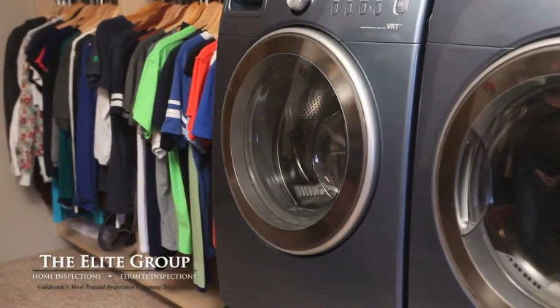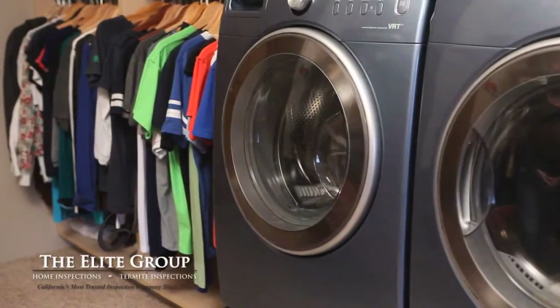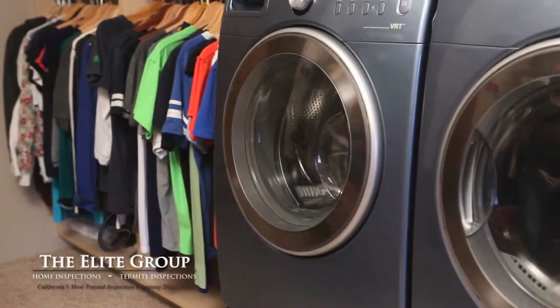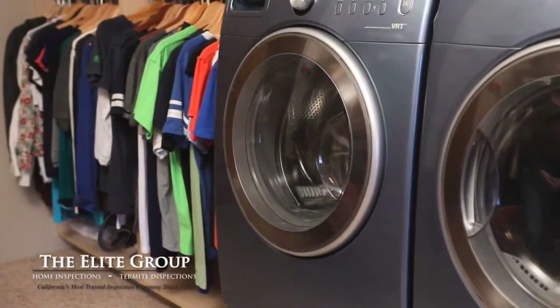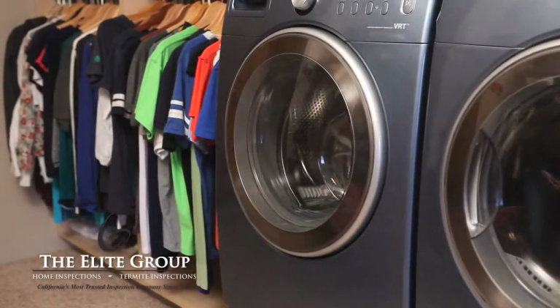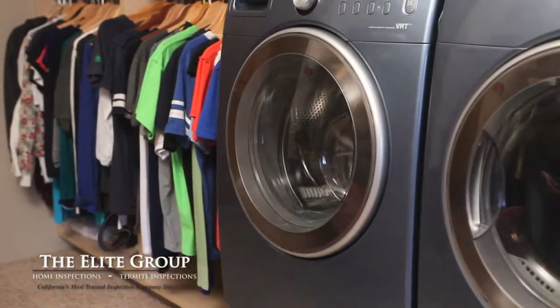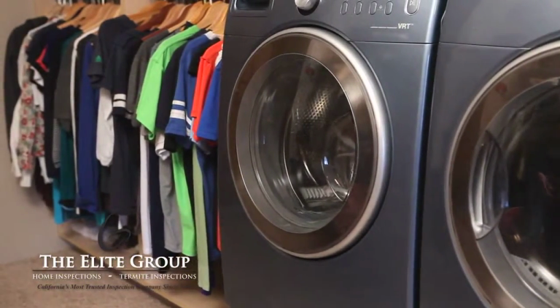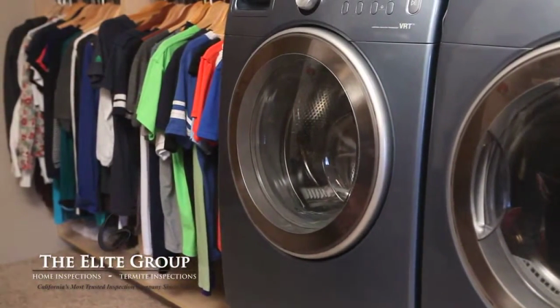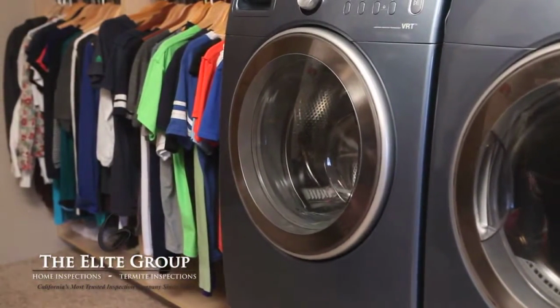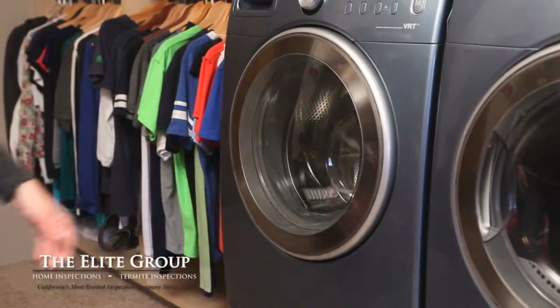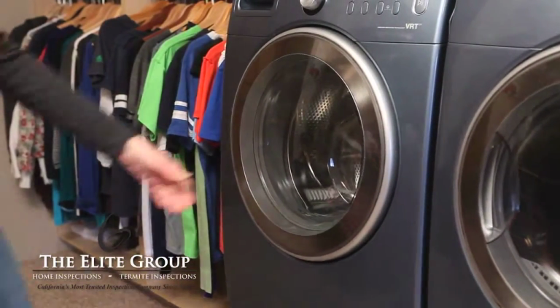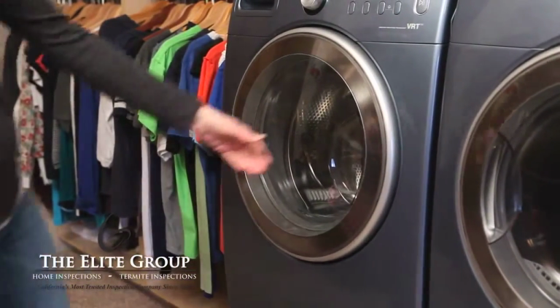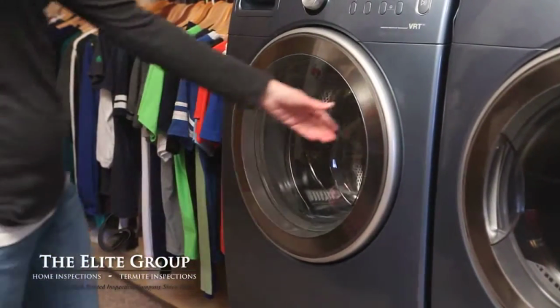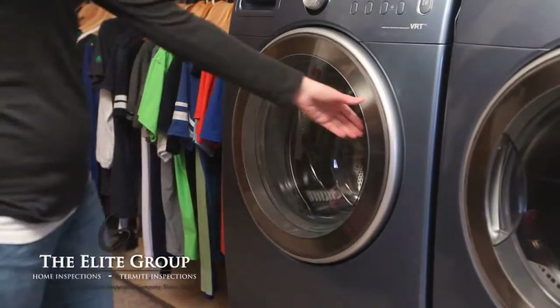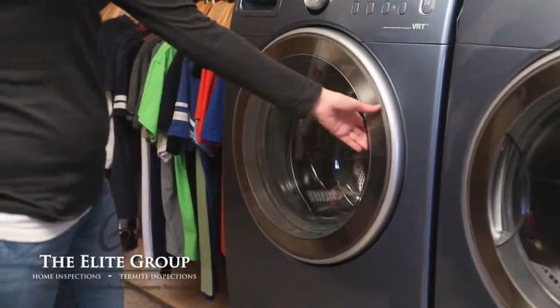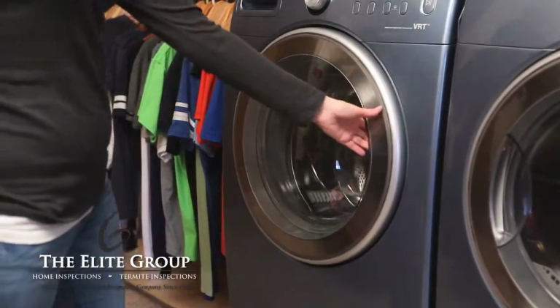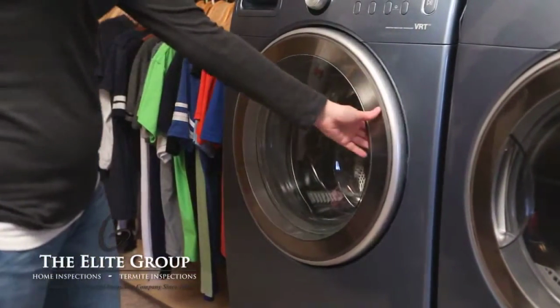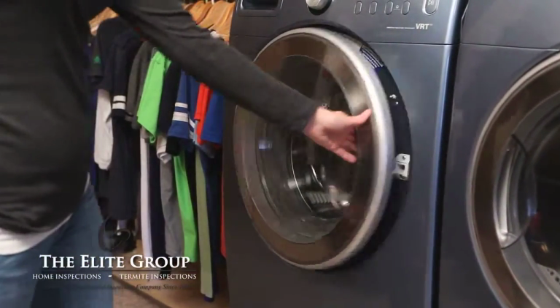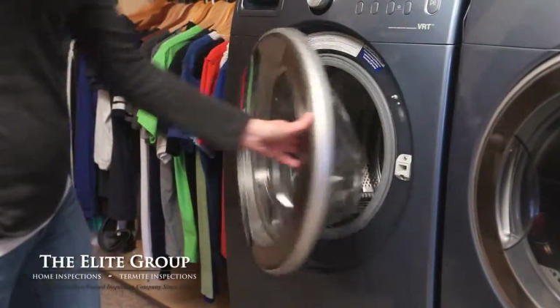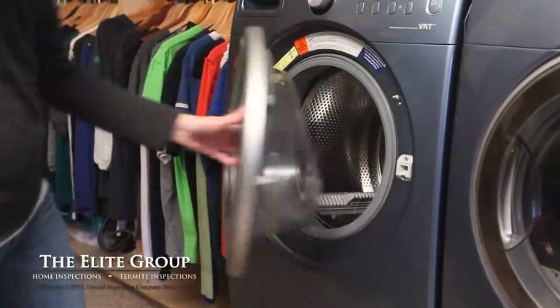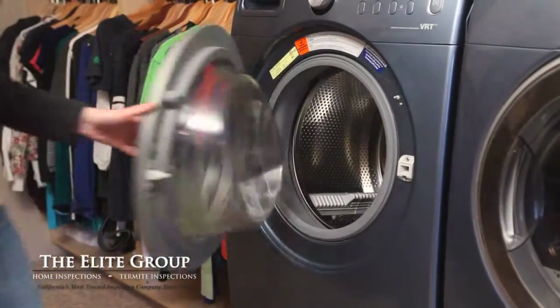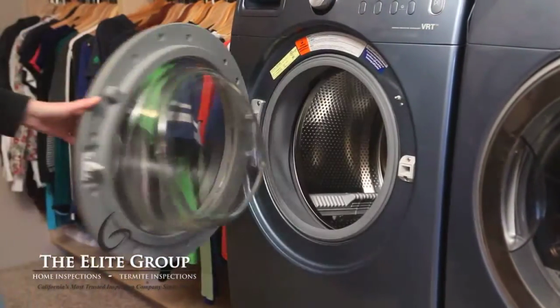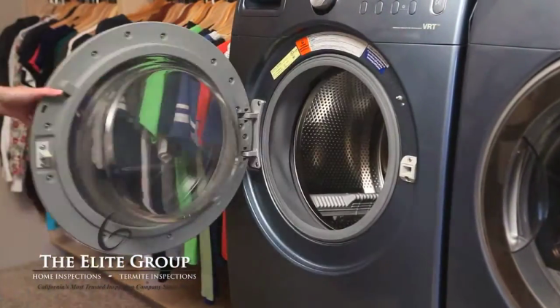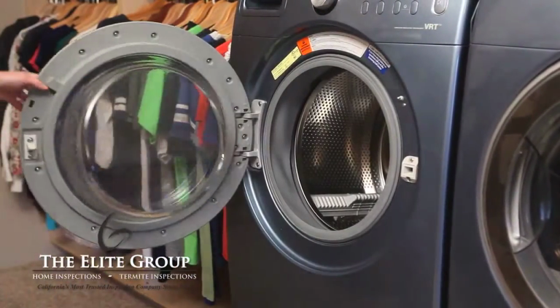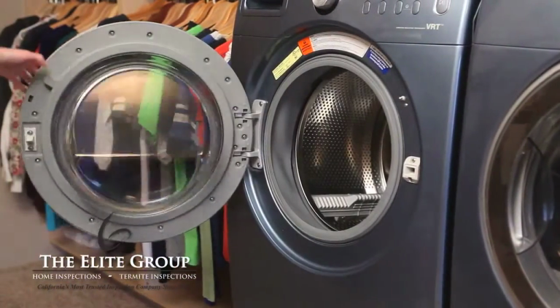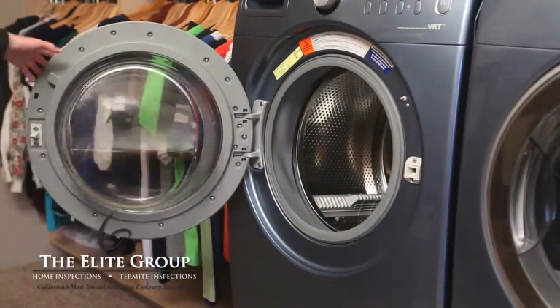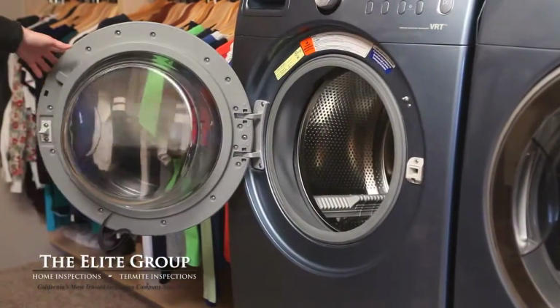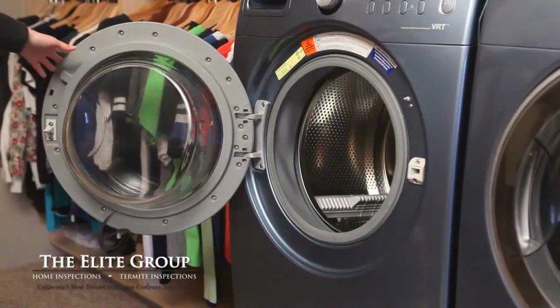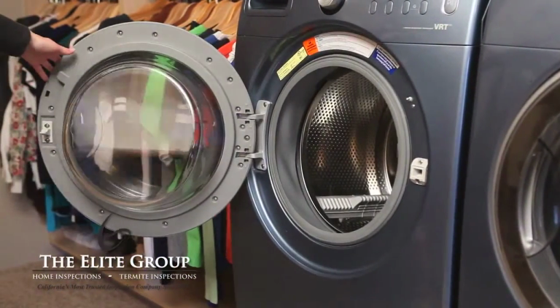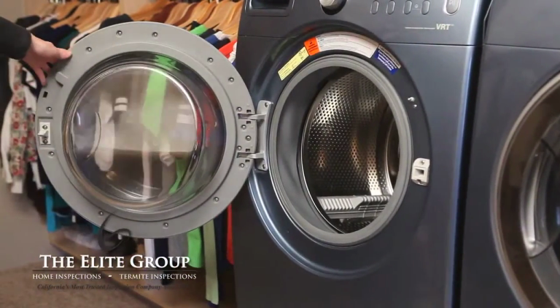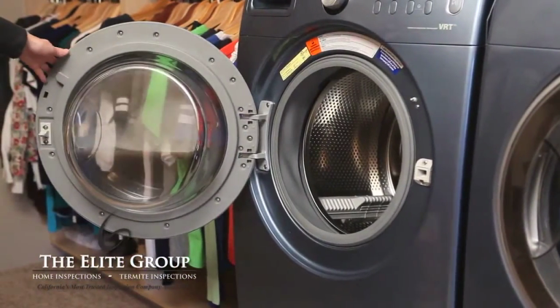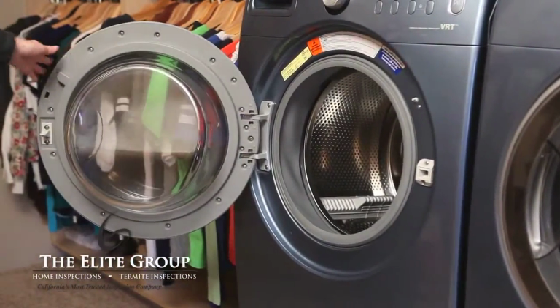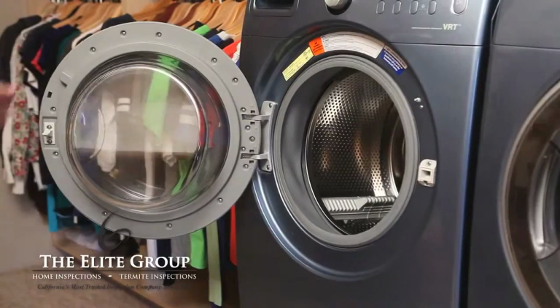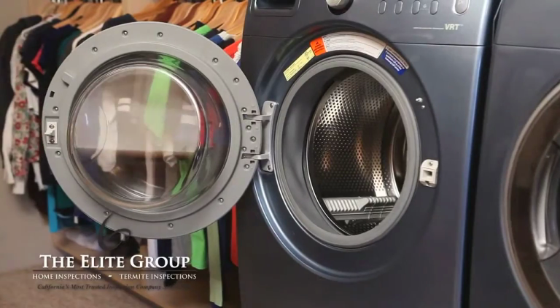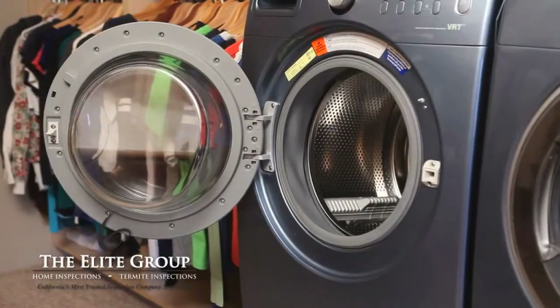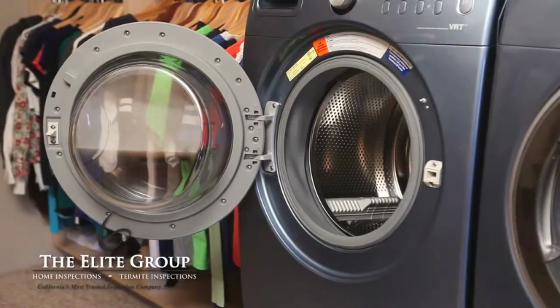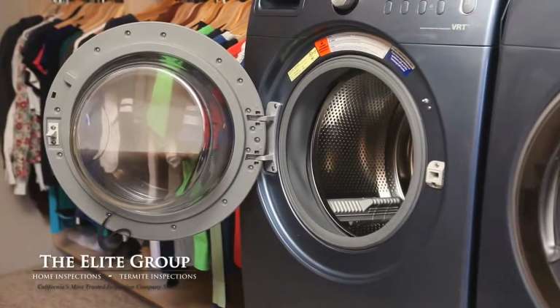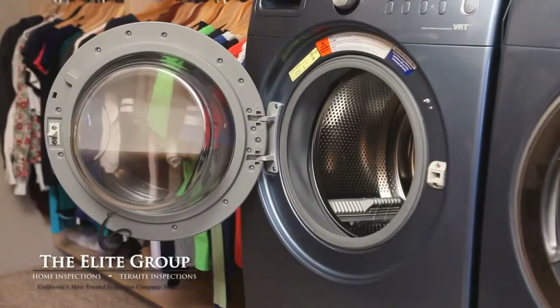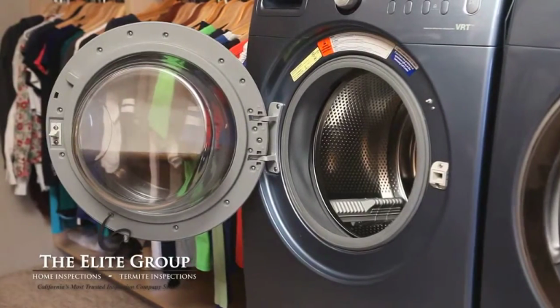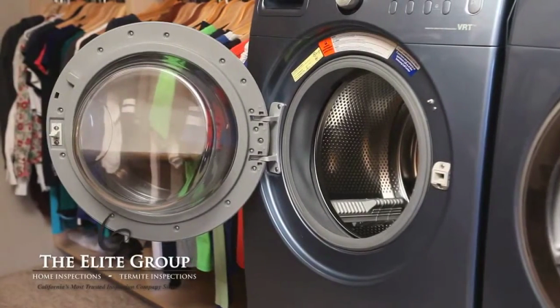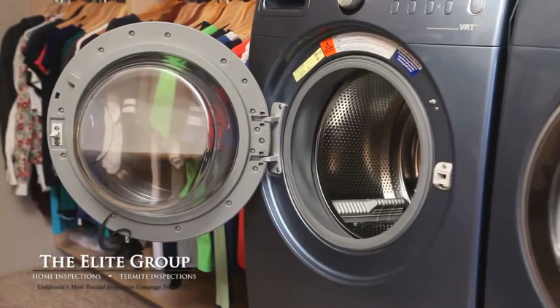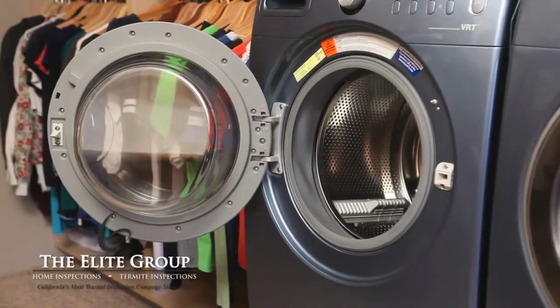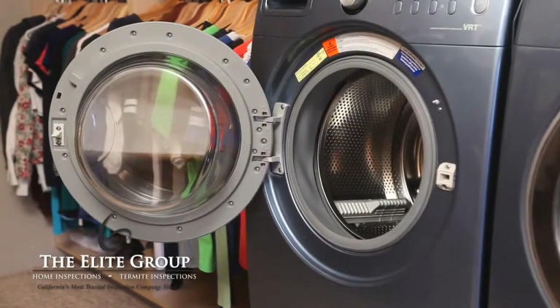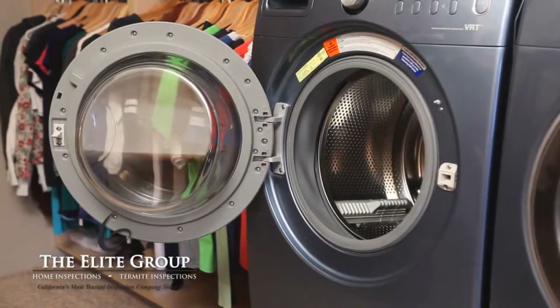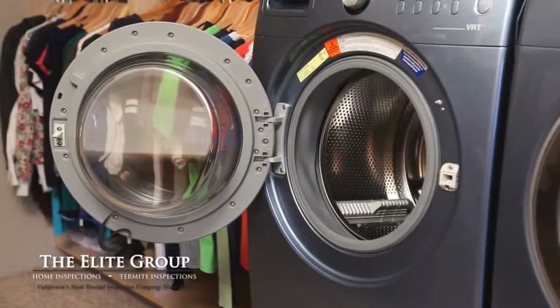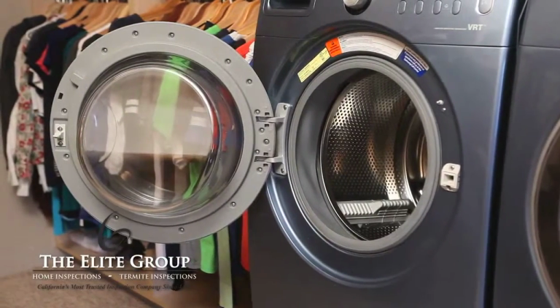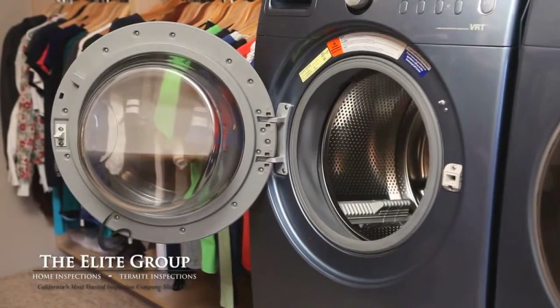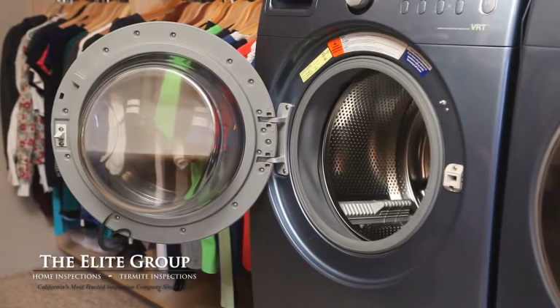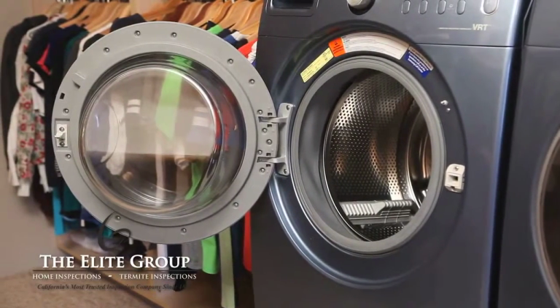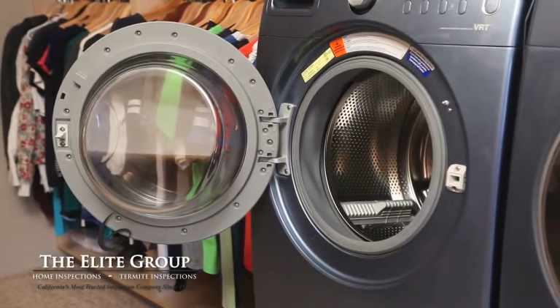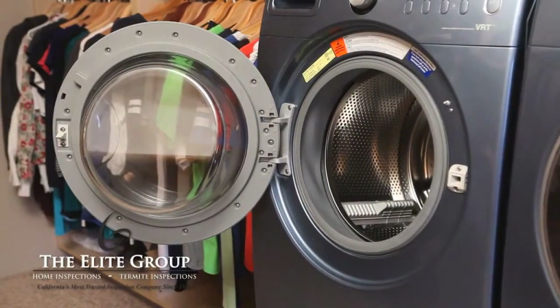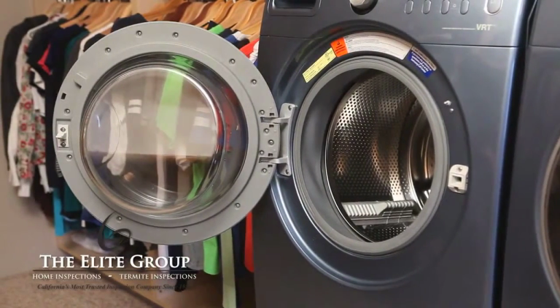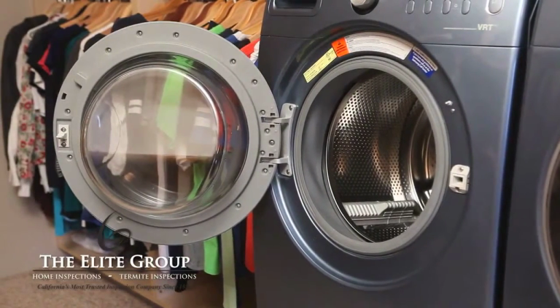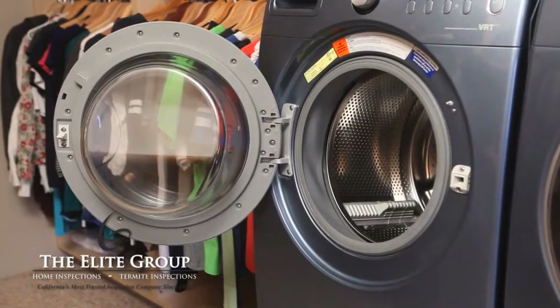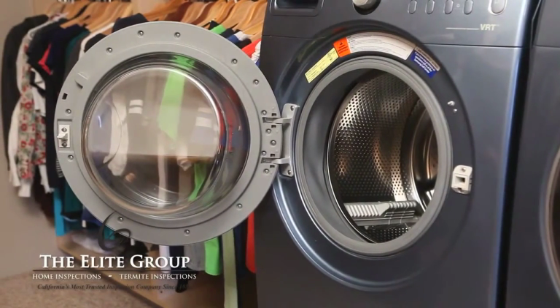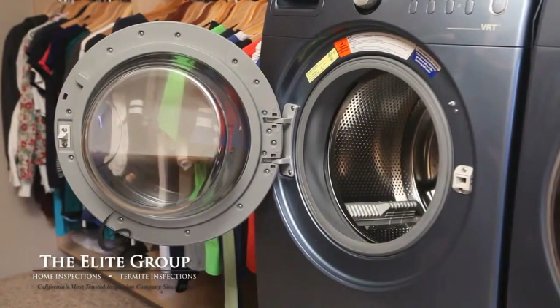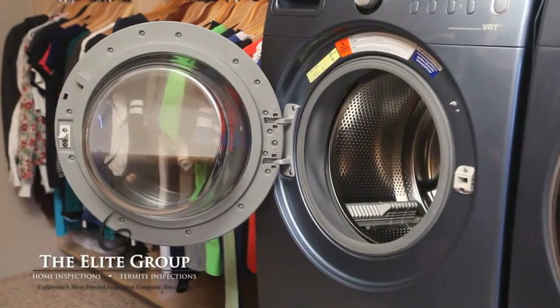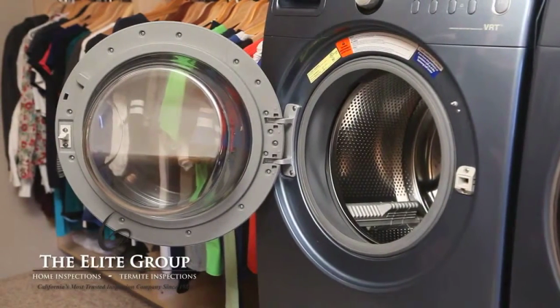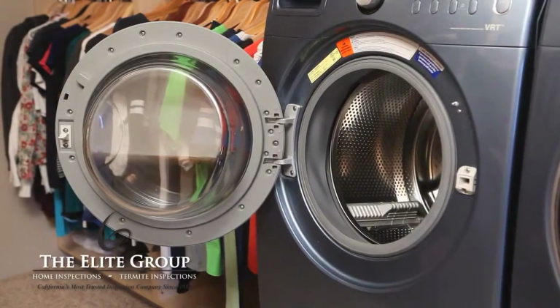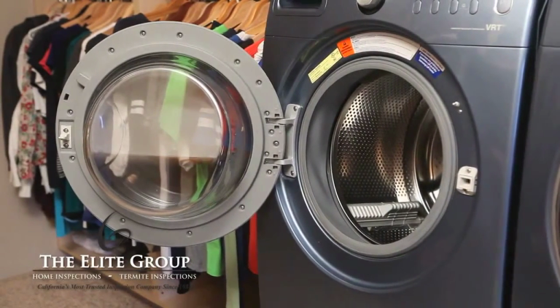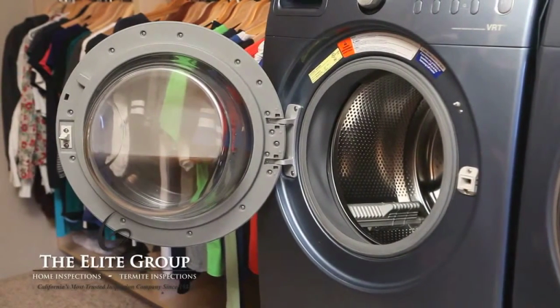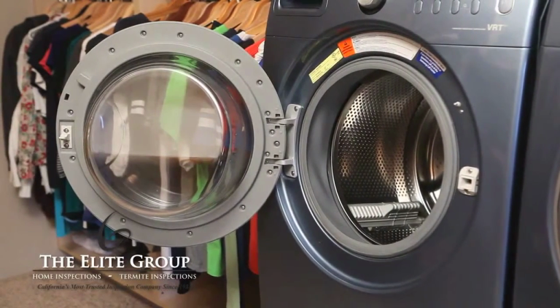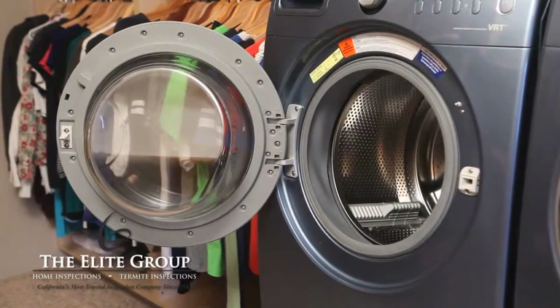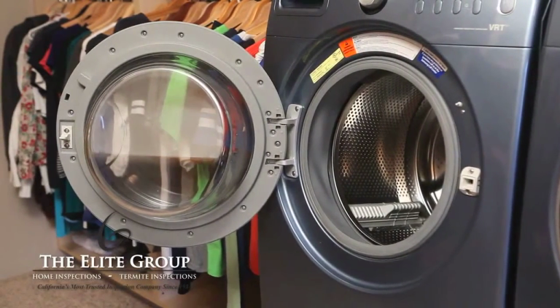Lastly, if your laundry room design allows, keep the washer door open between washes. This will let the drum of the washer dry out completely.